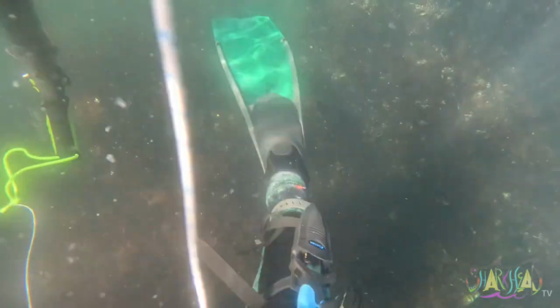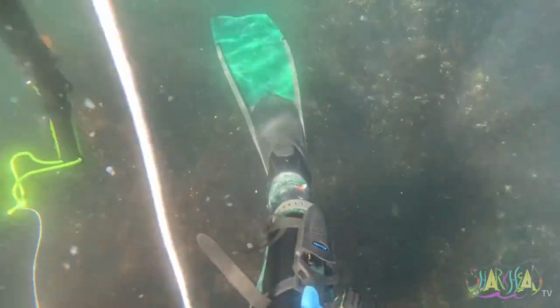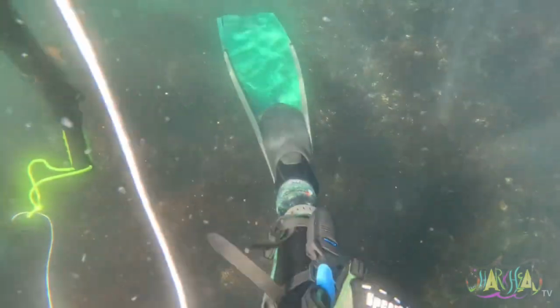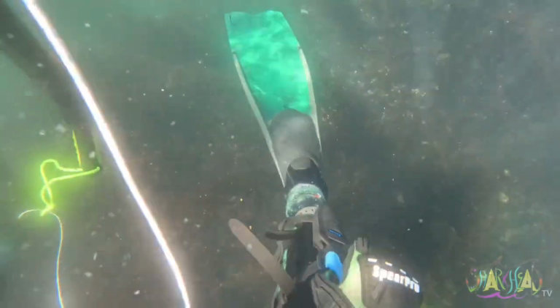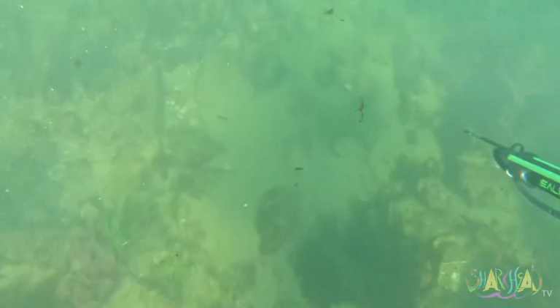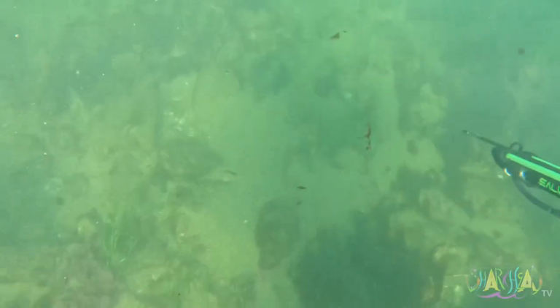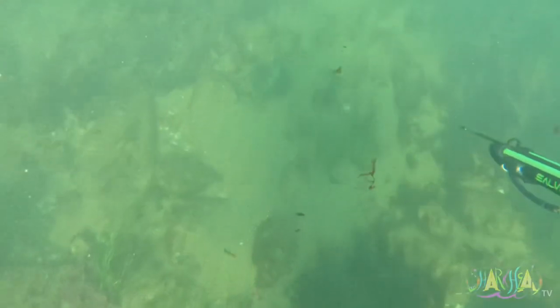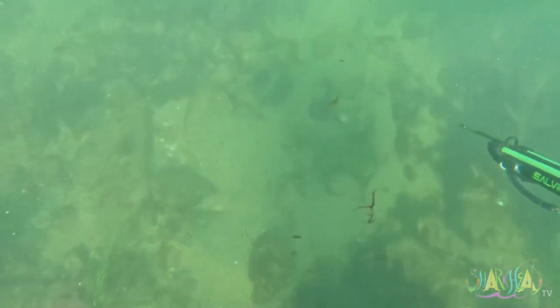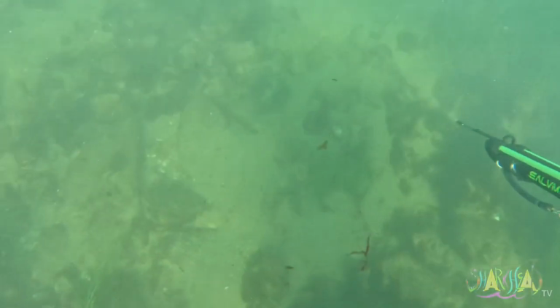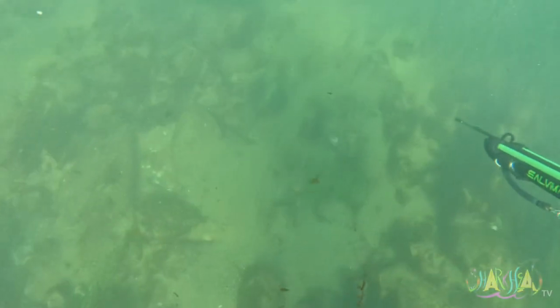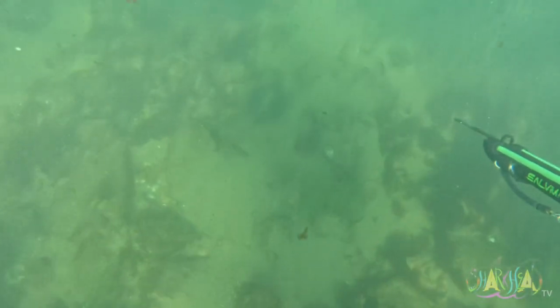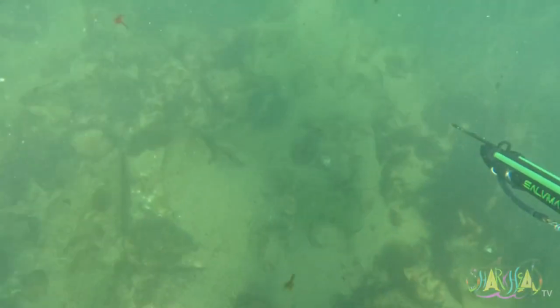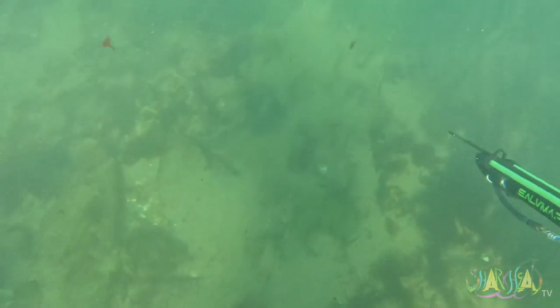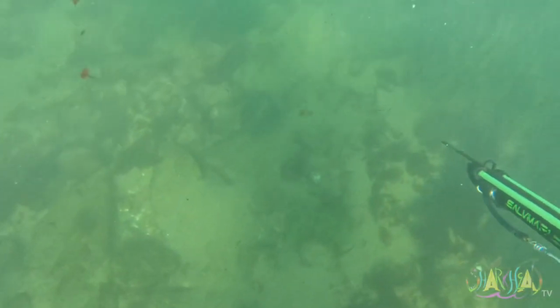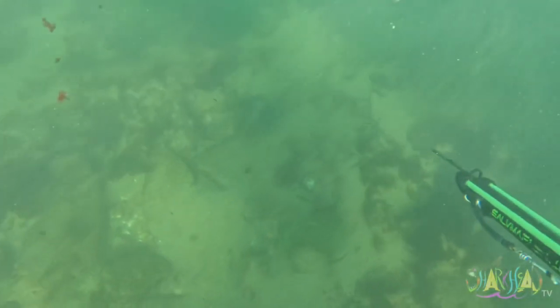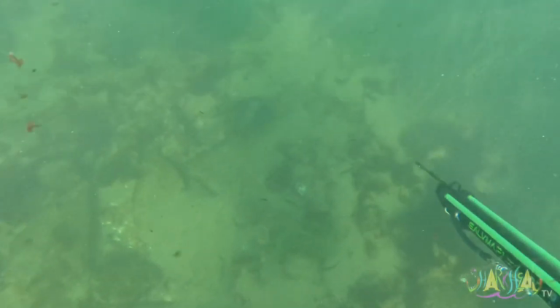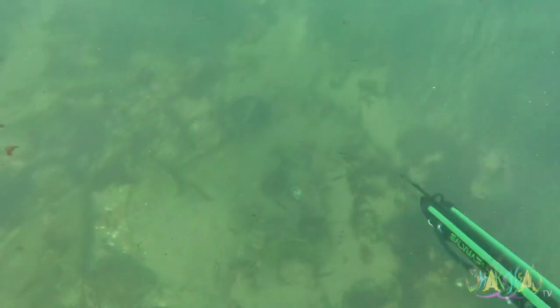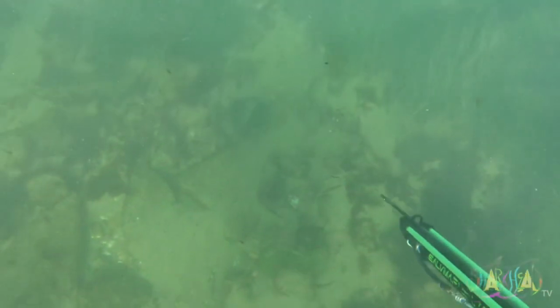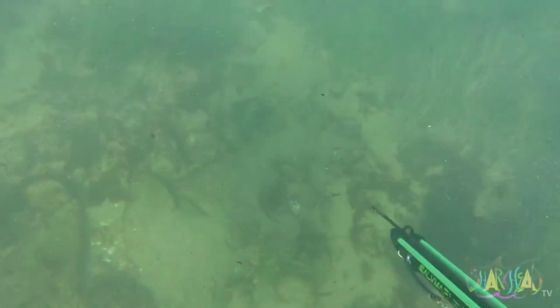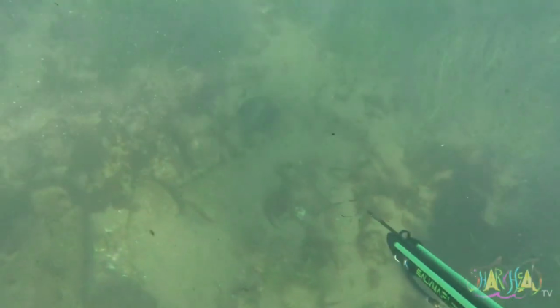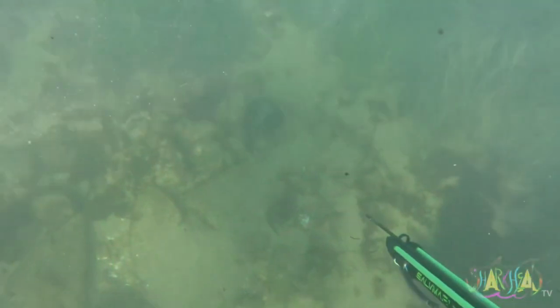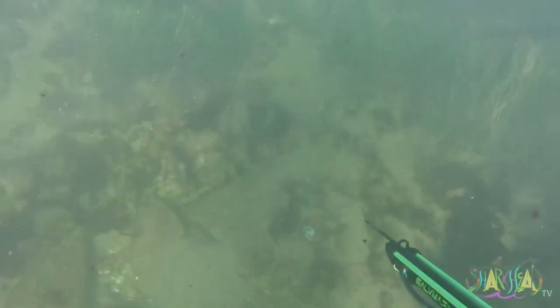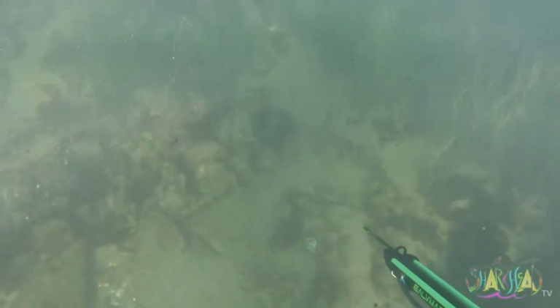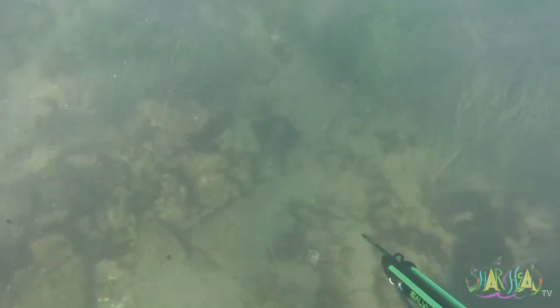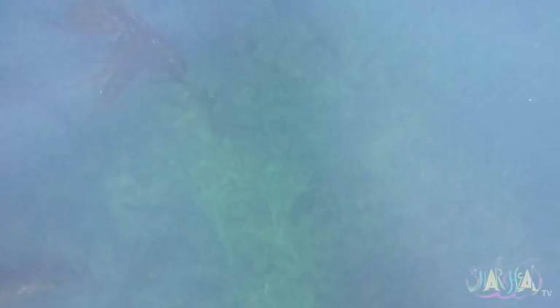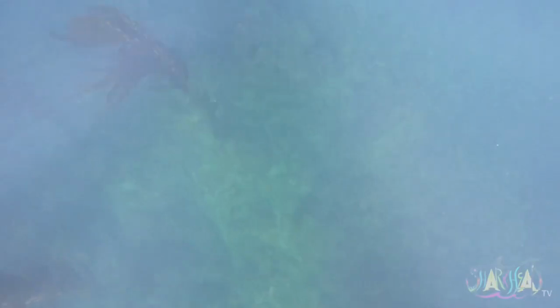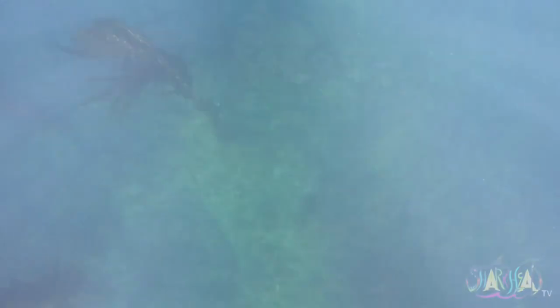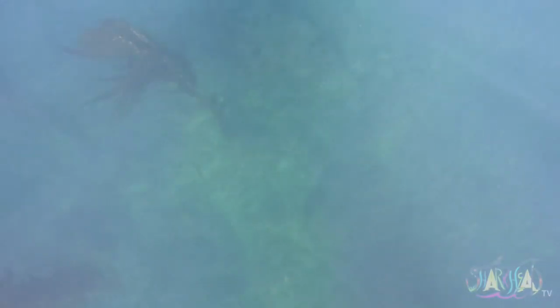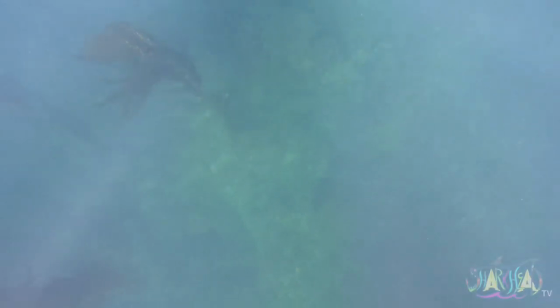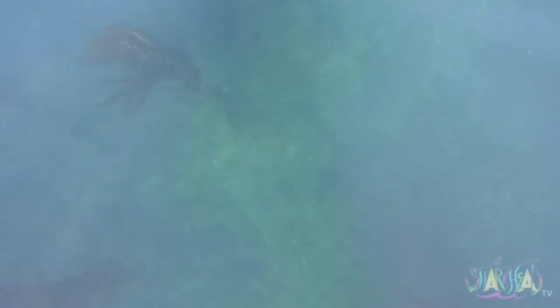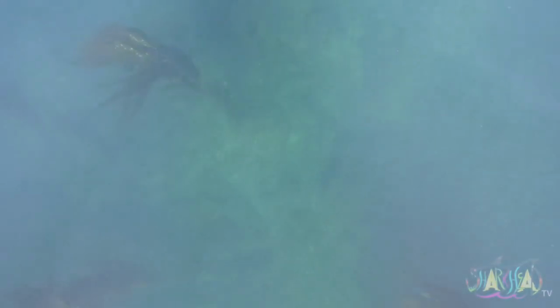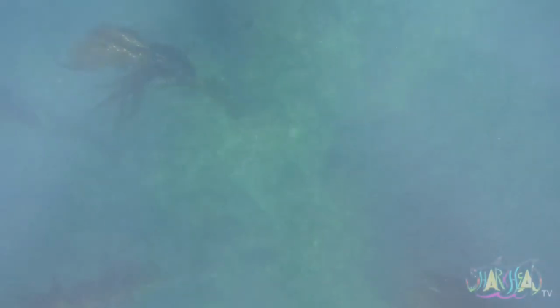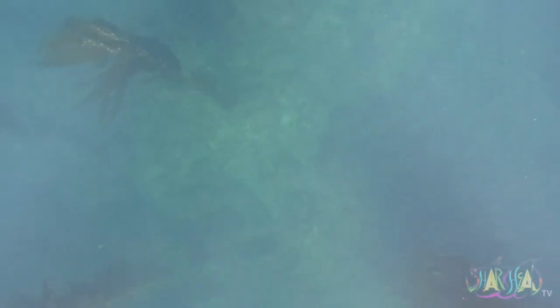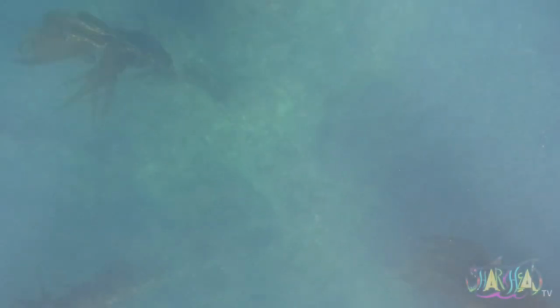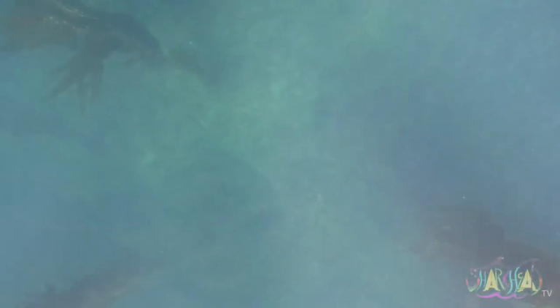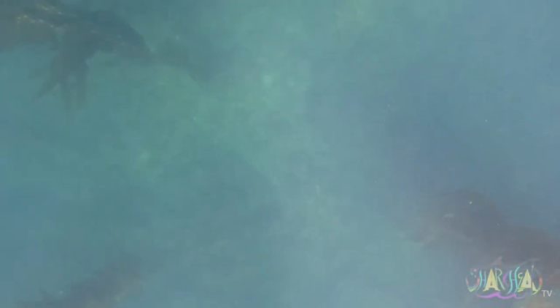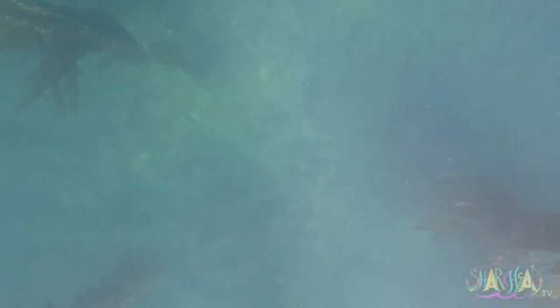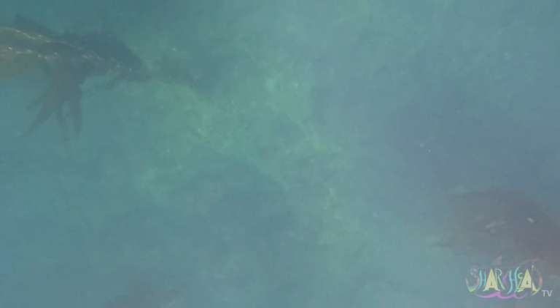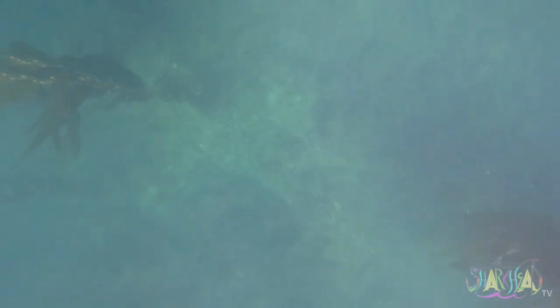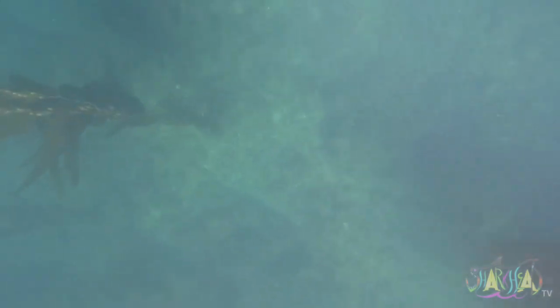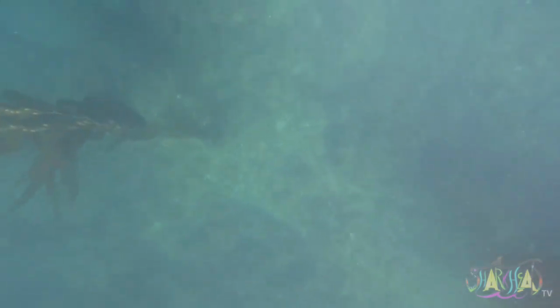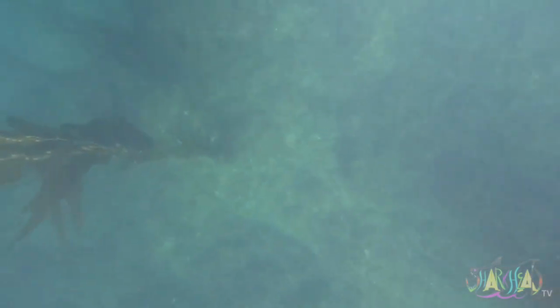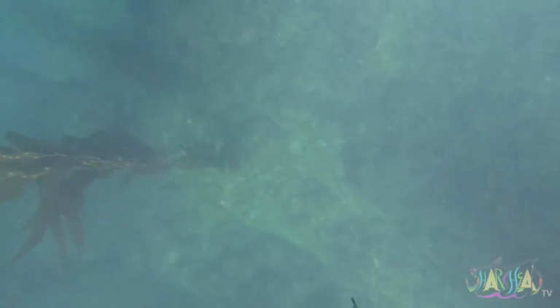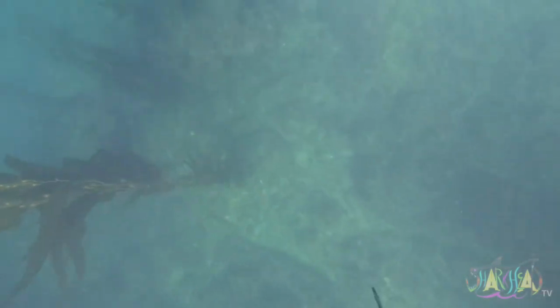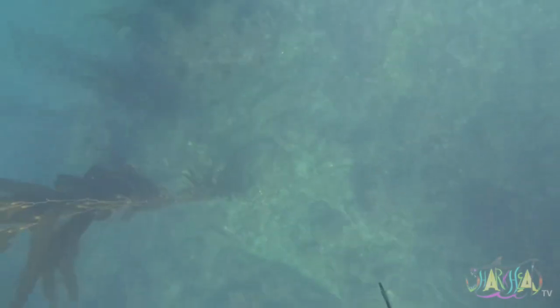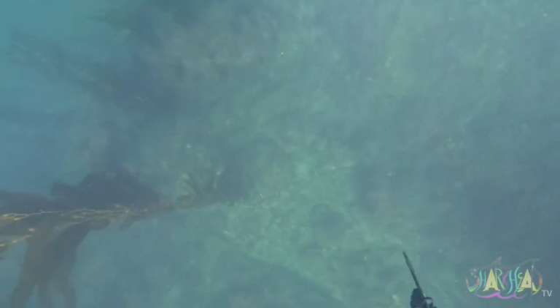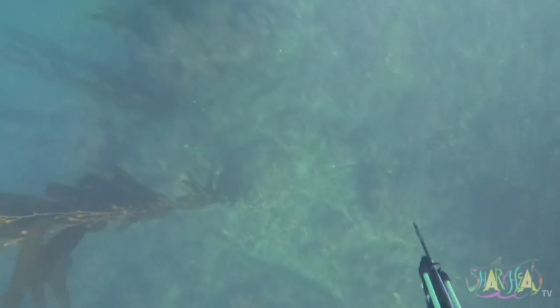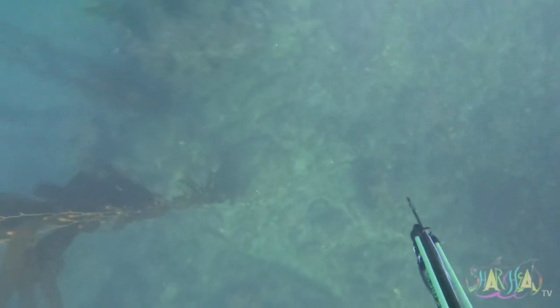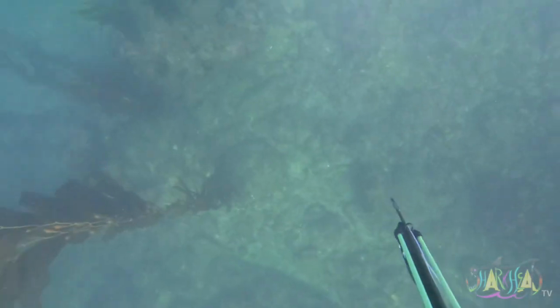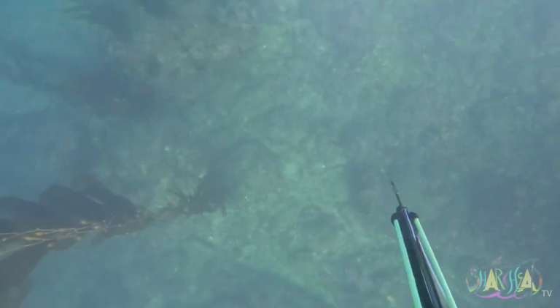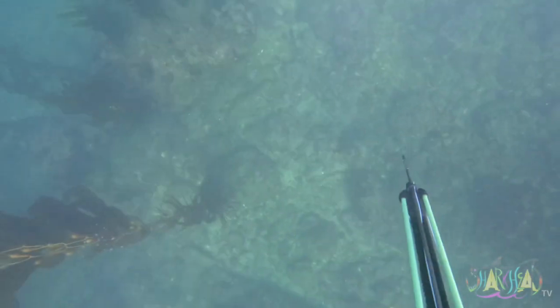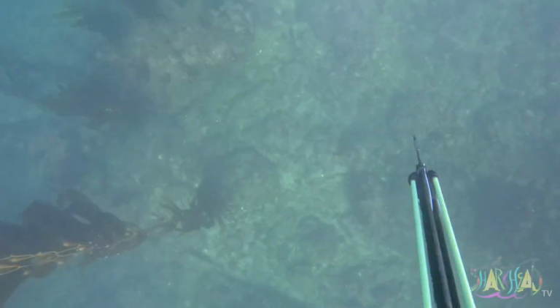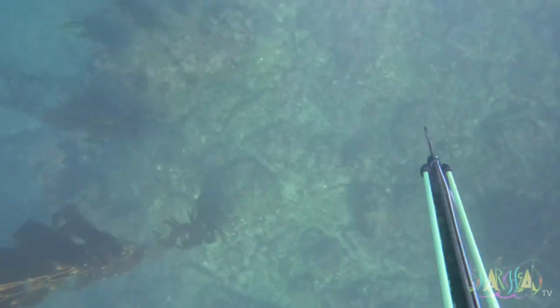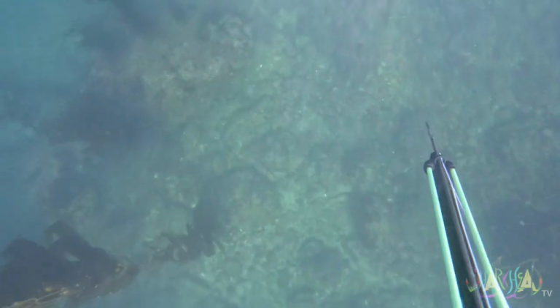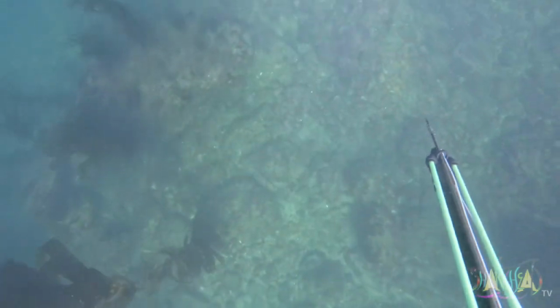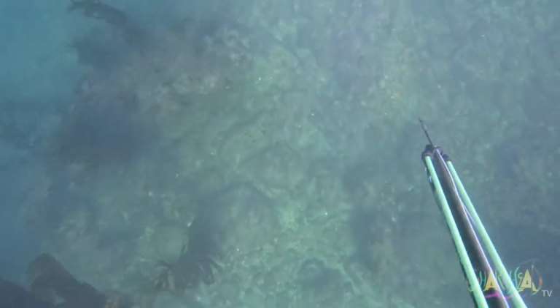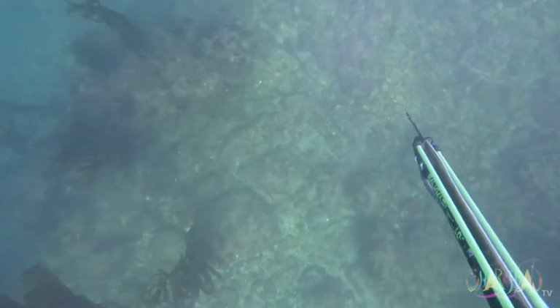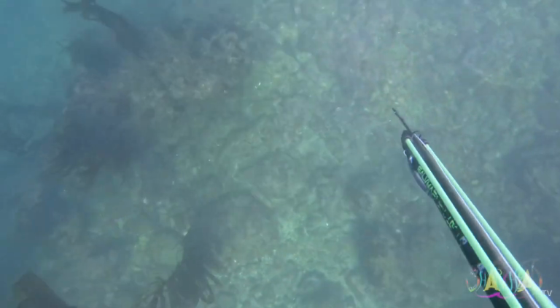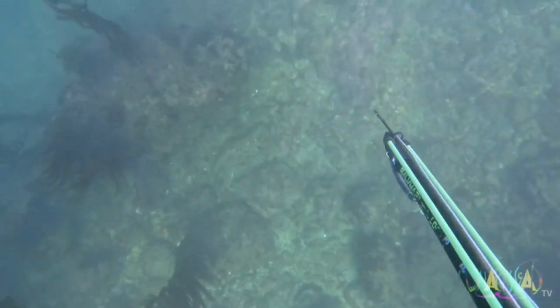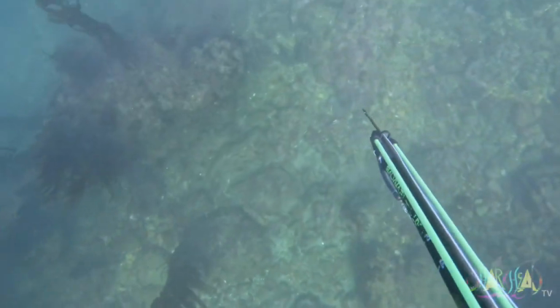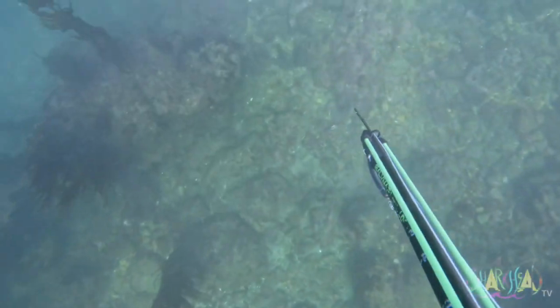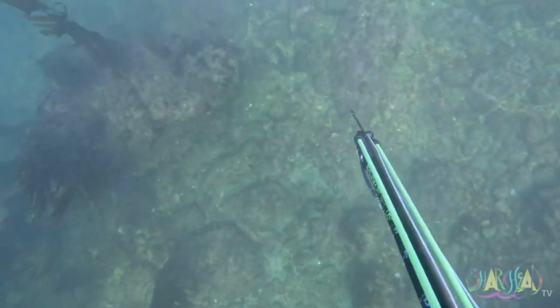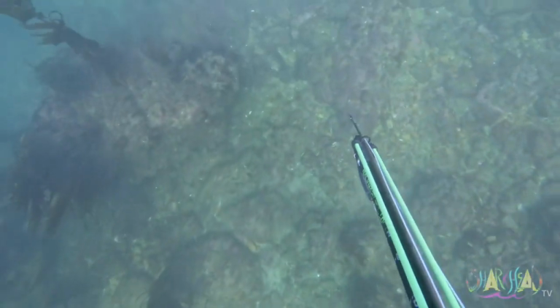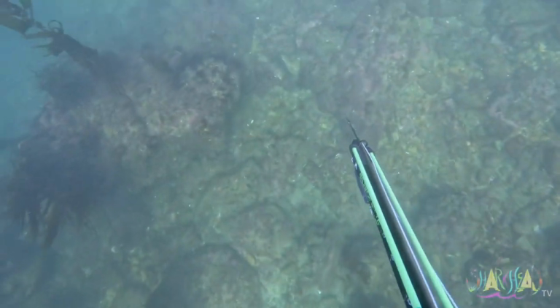There goes a stingray cruising along the bottom. I spot a decent sized opali so I take a drop.